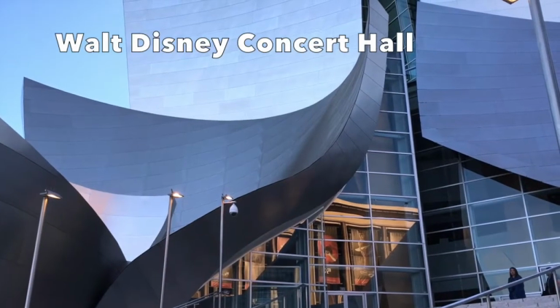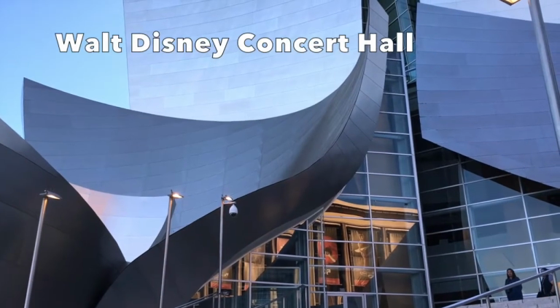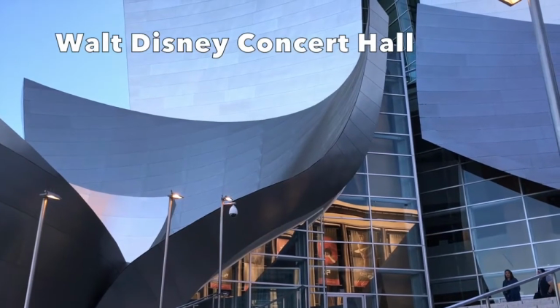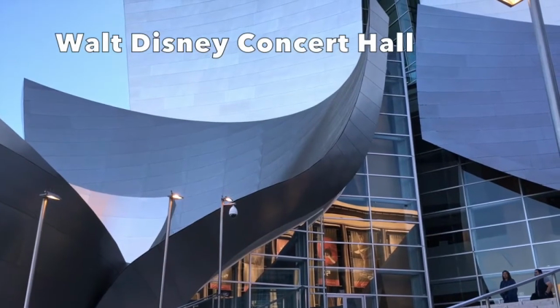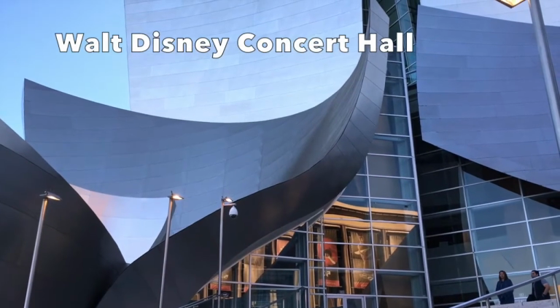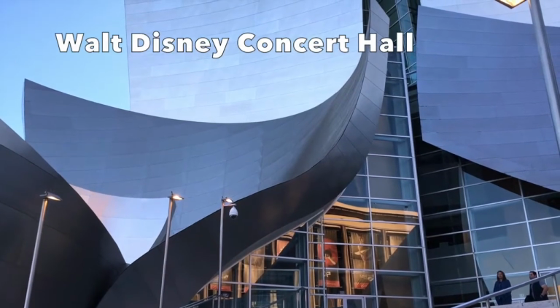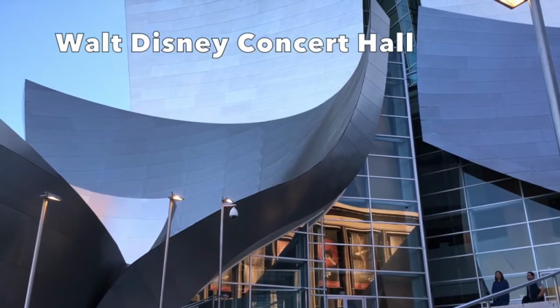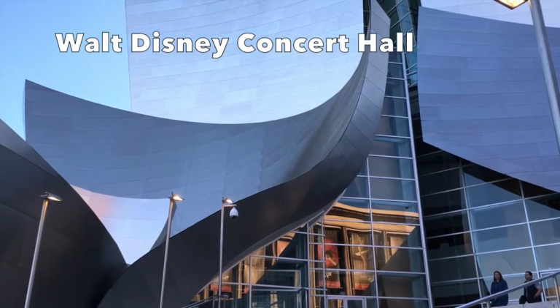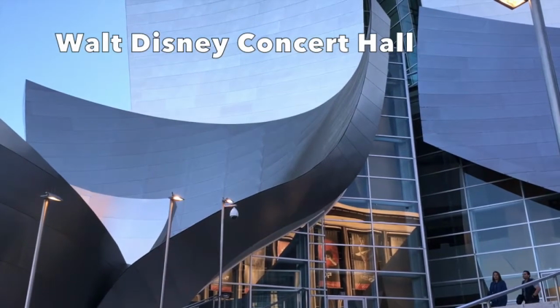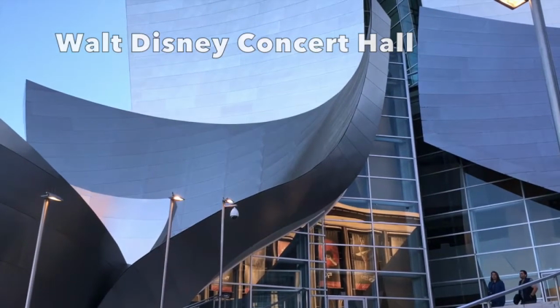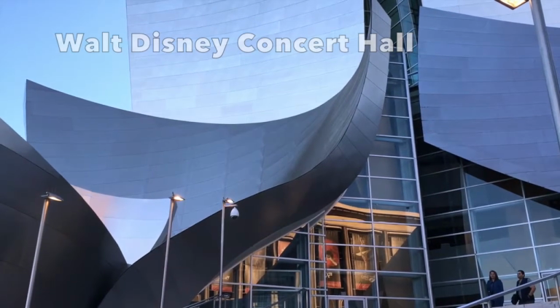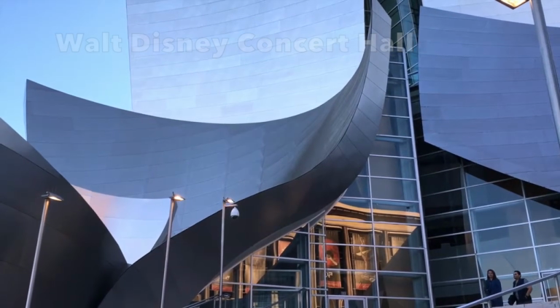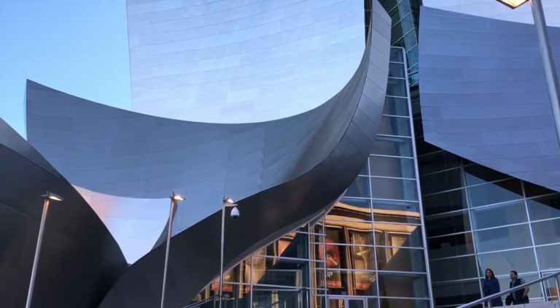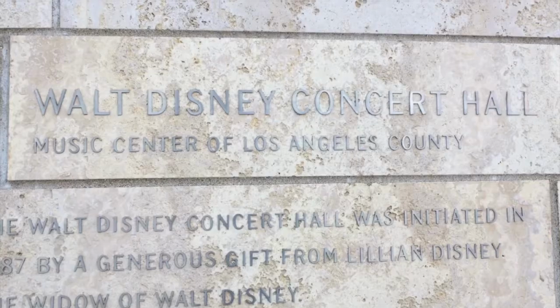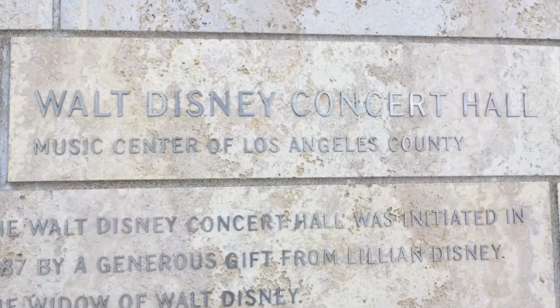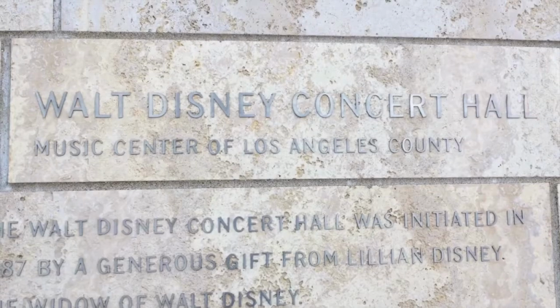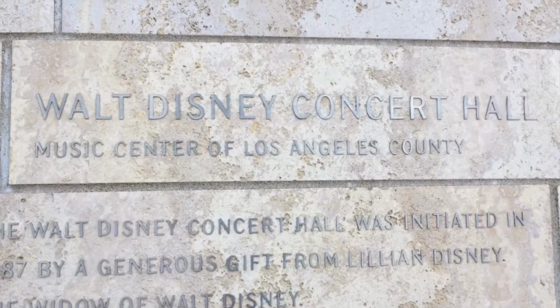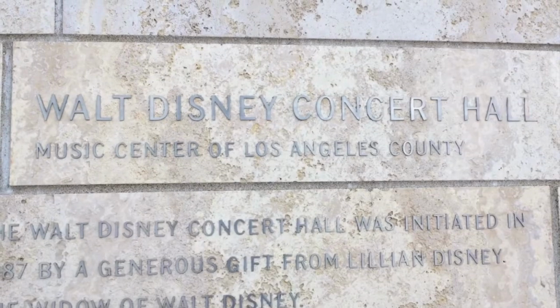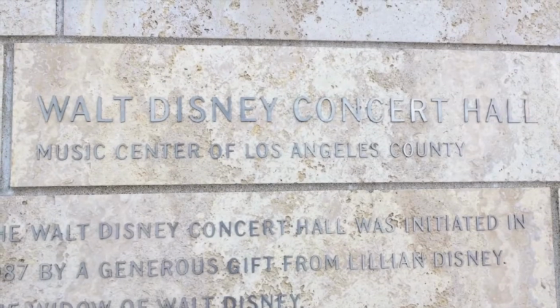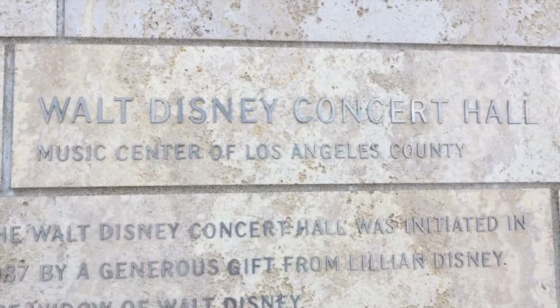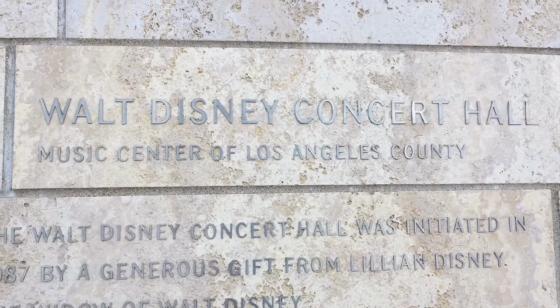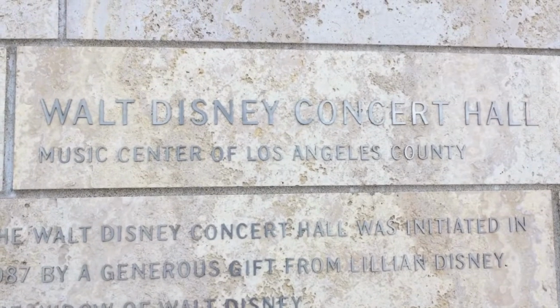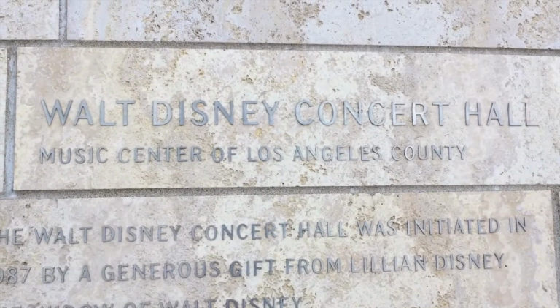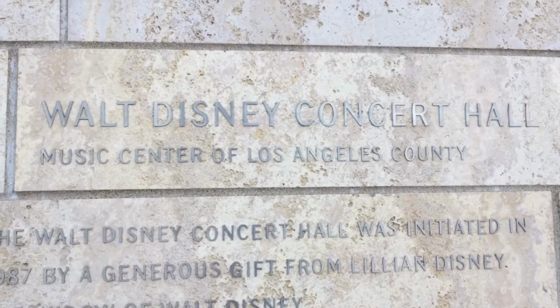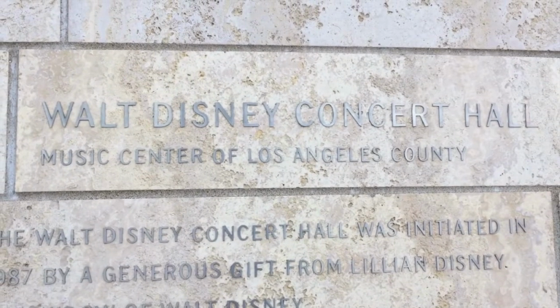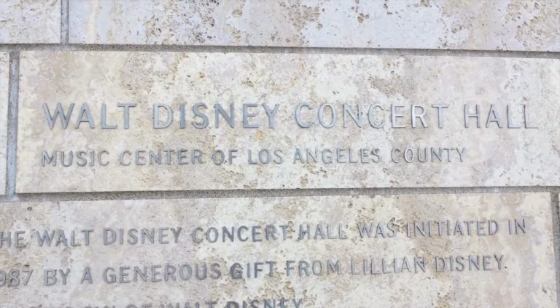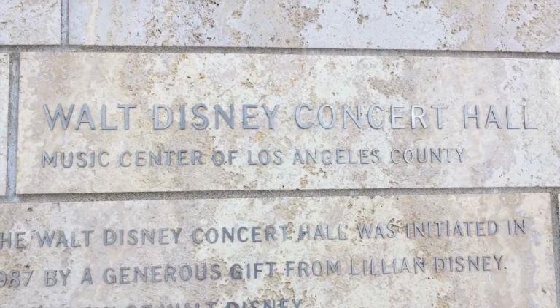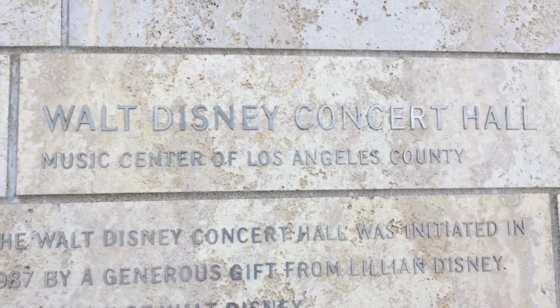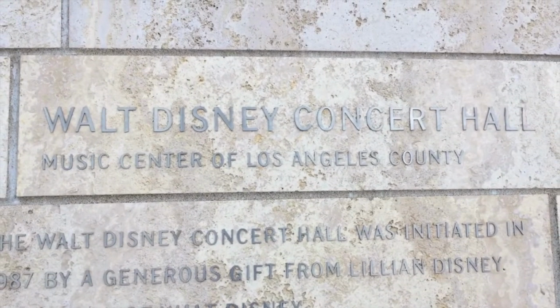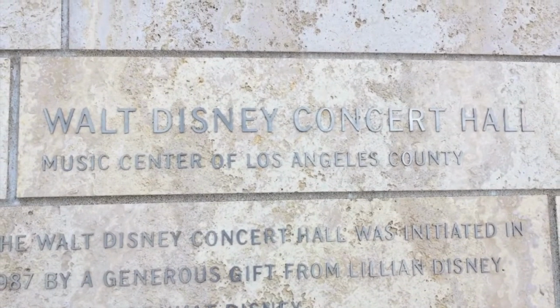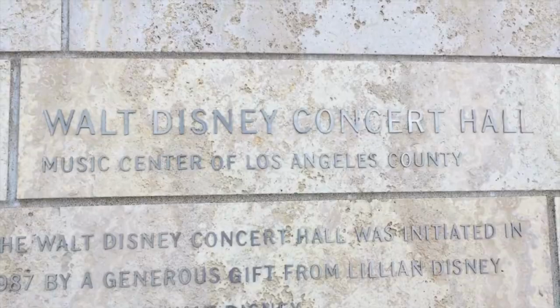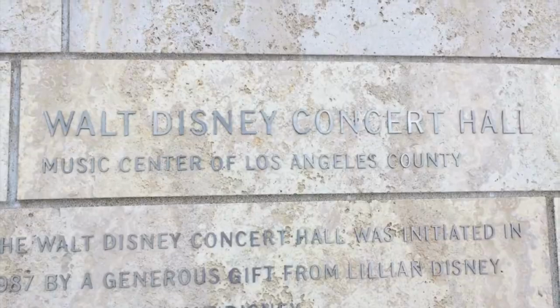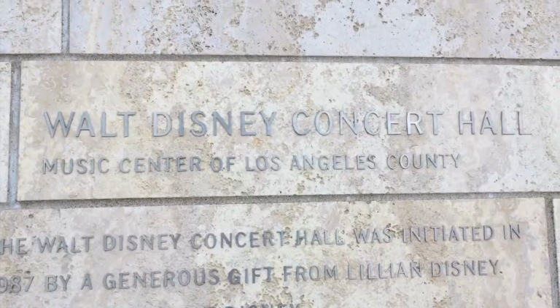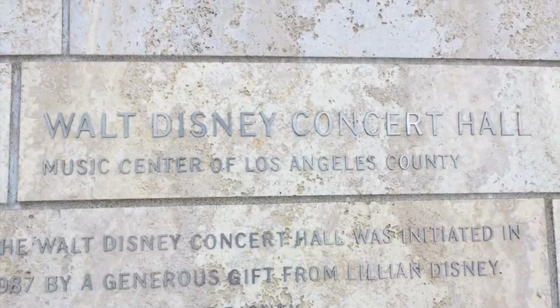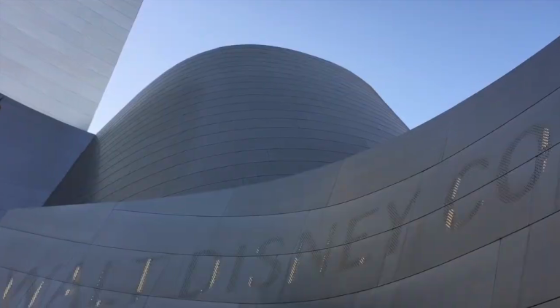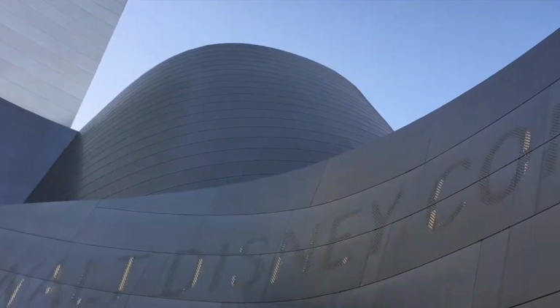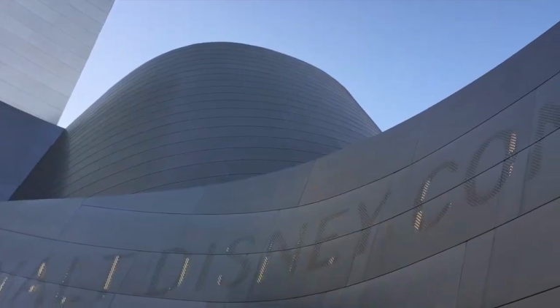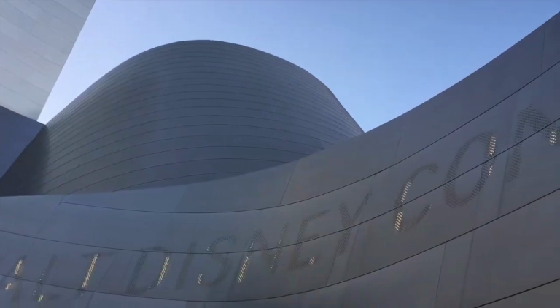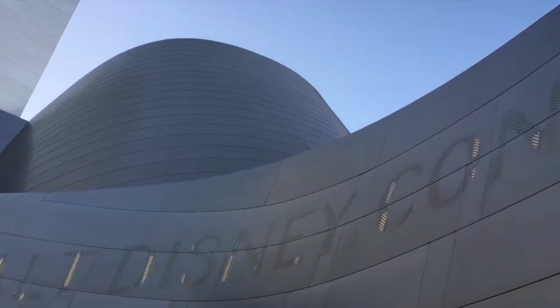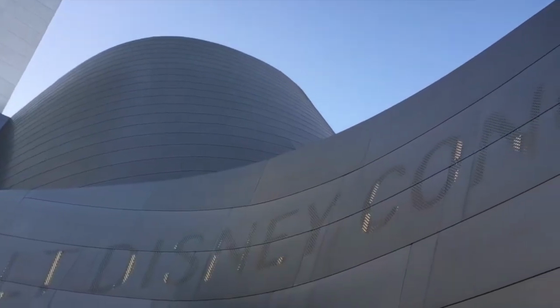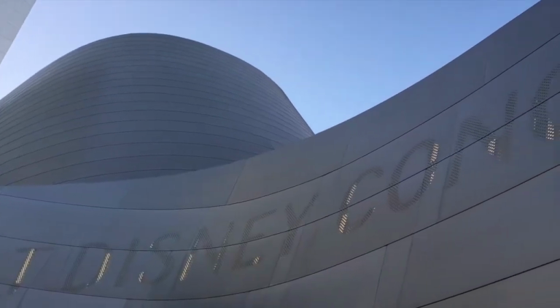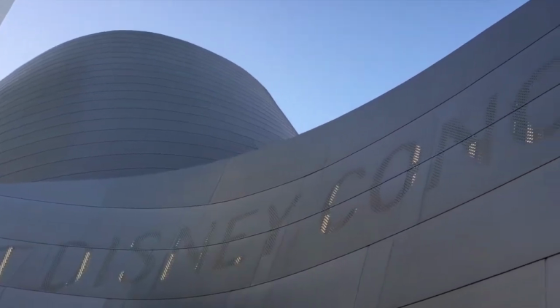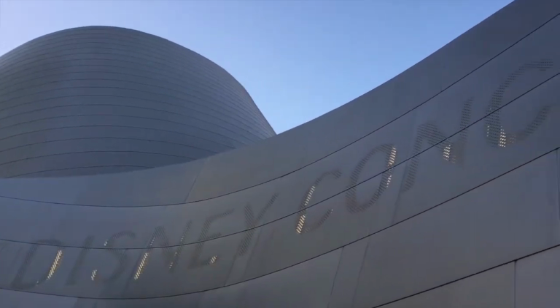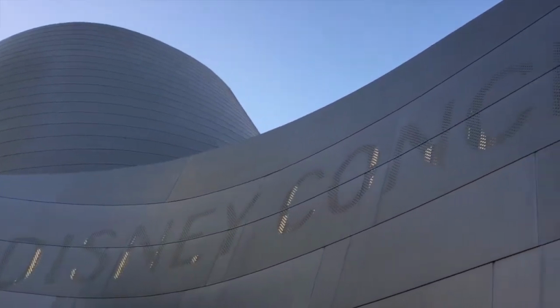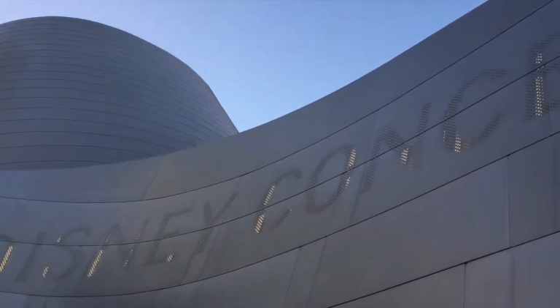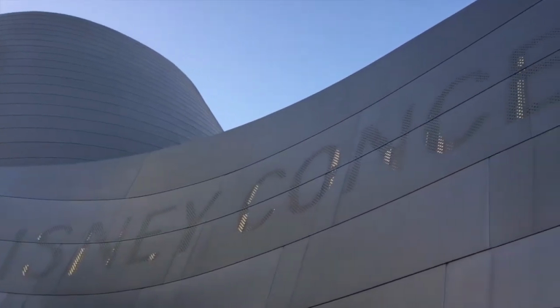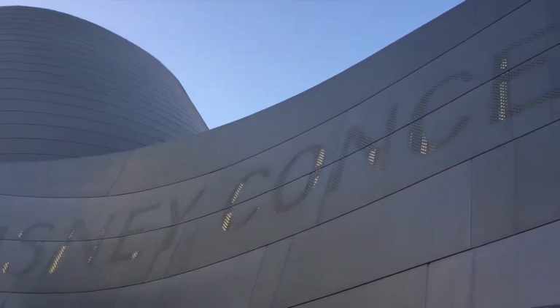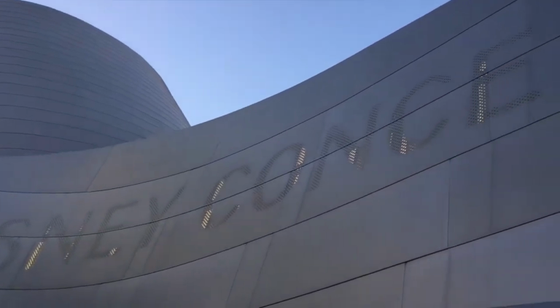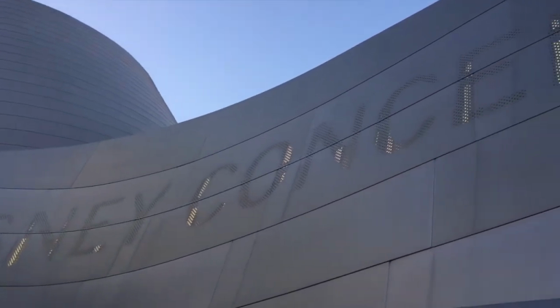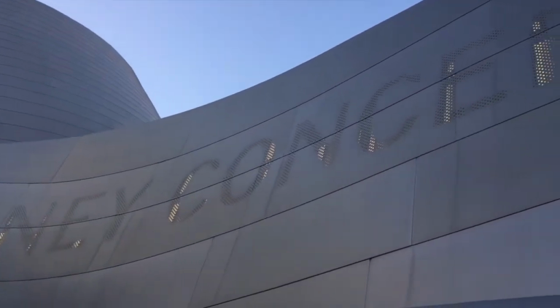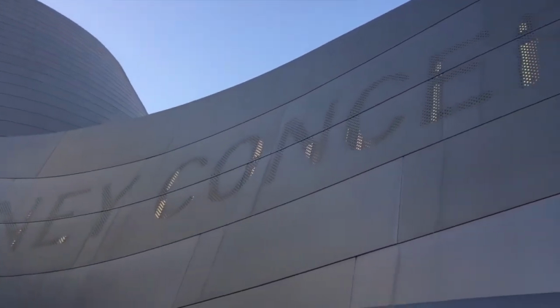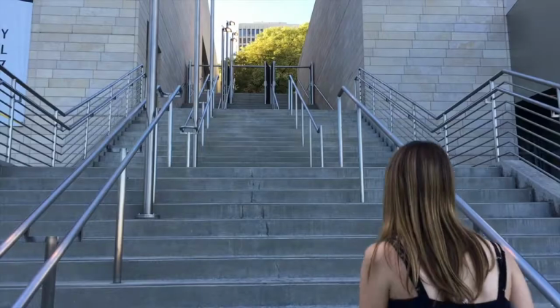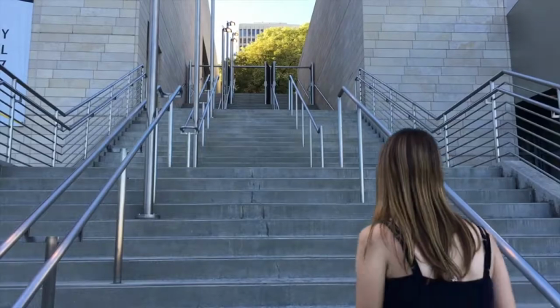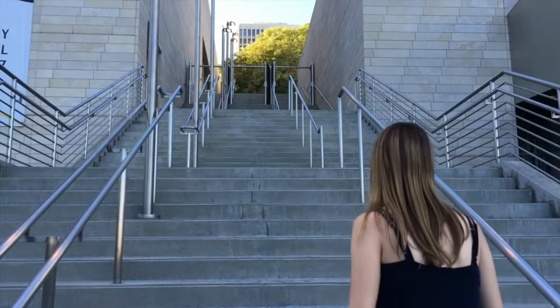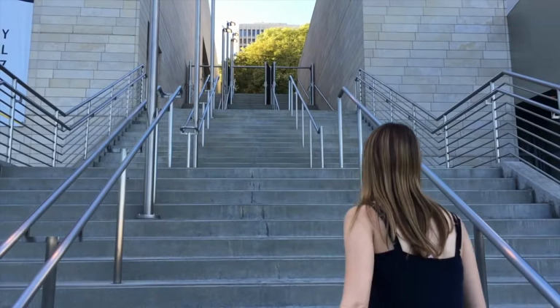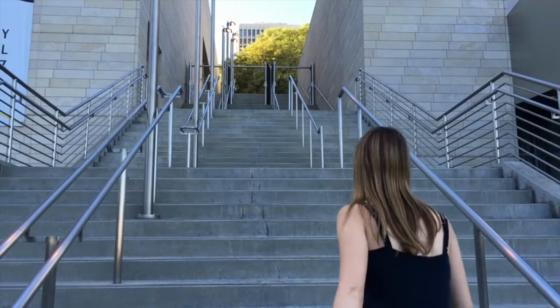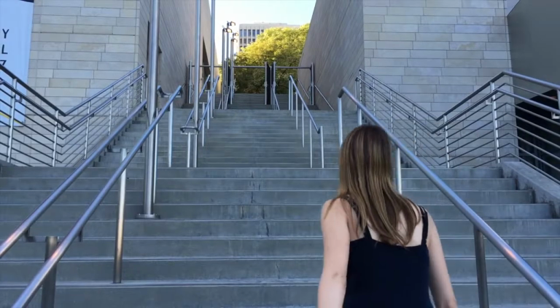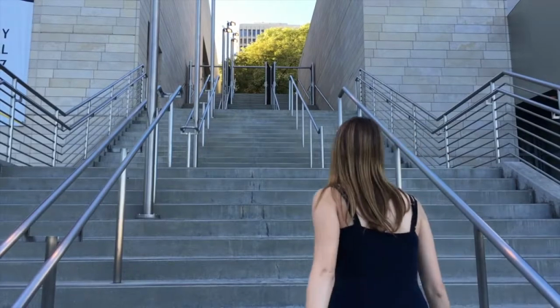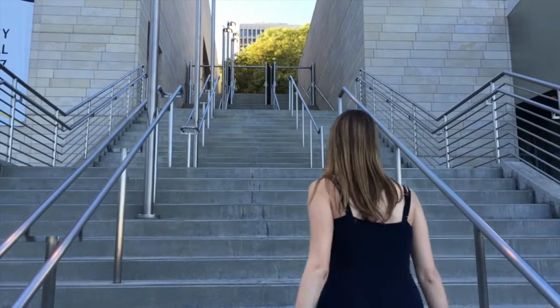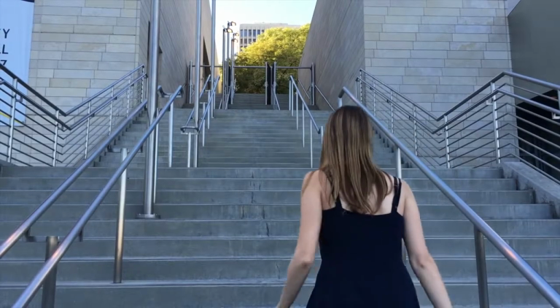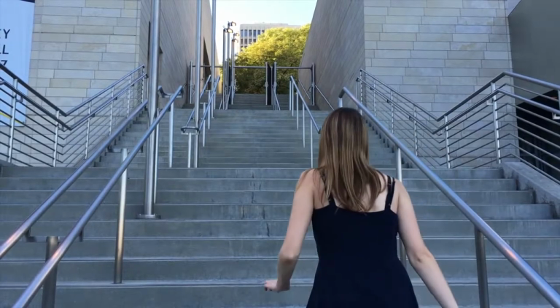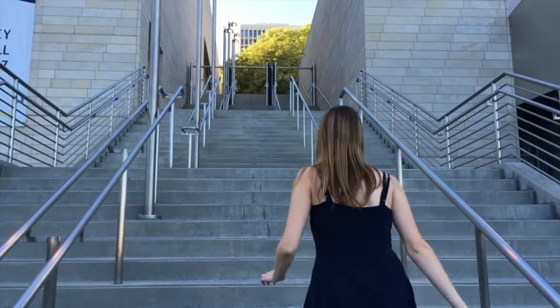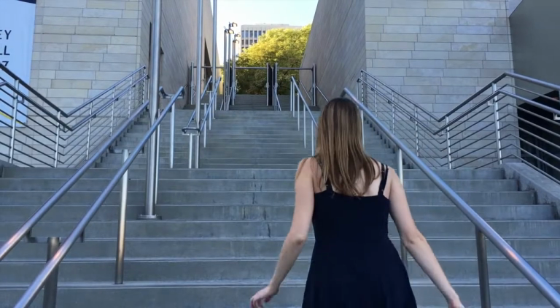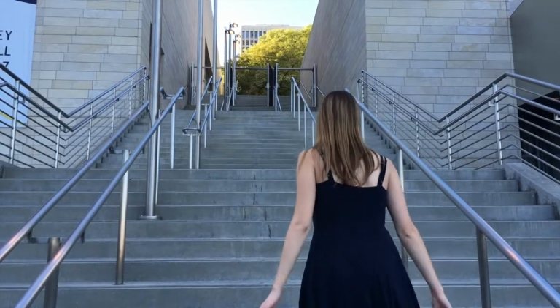The garden is open until sundown except during concerts. To get there, go around to the left side and find these stairs.